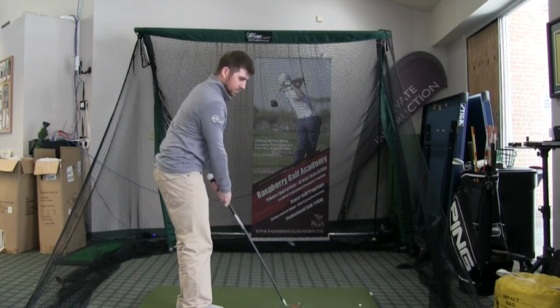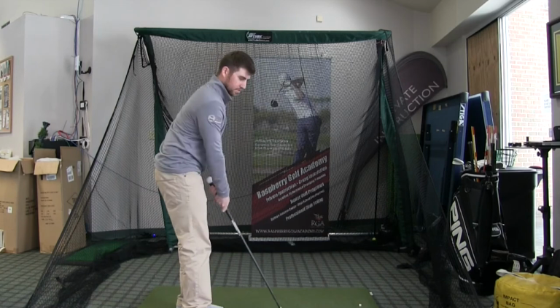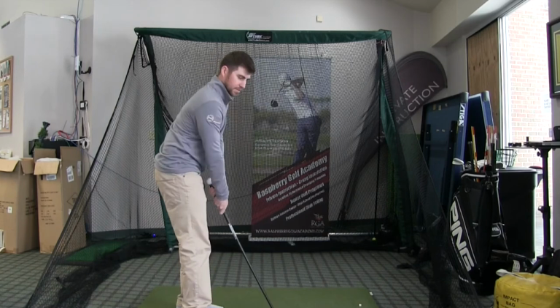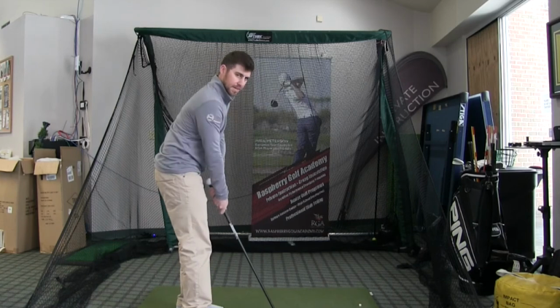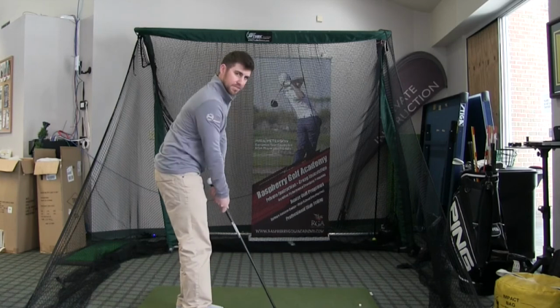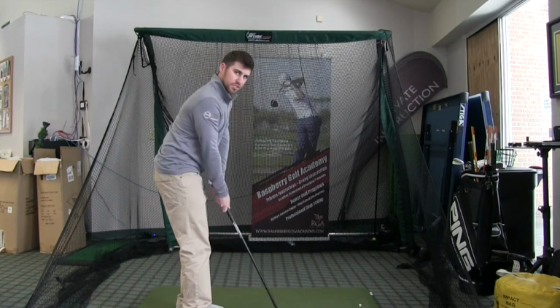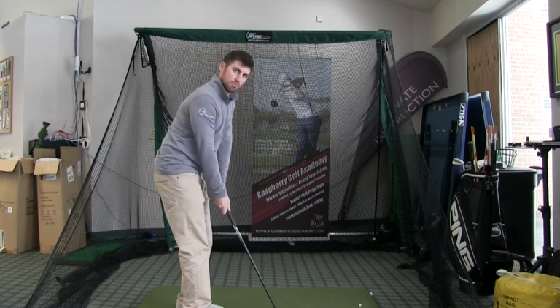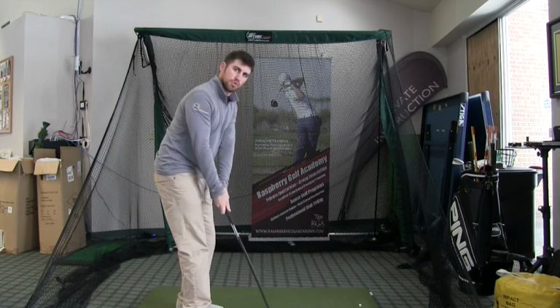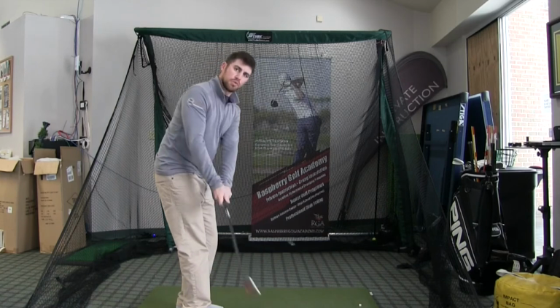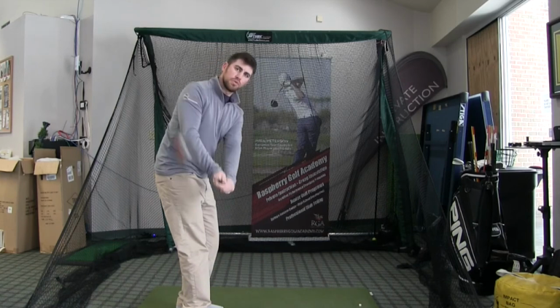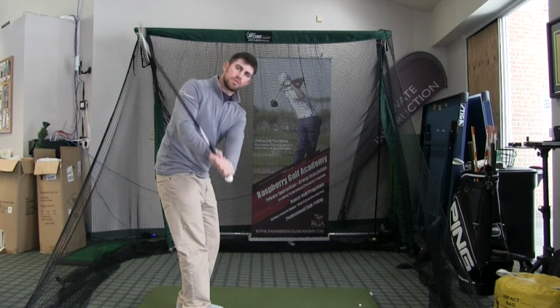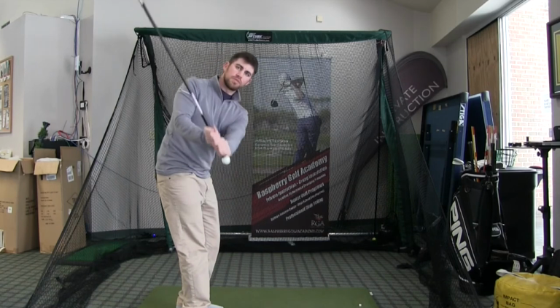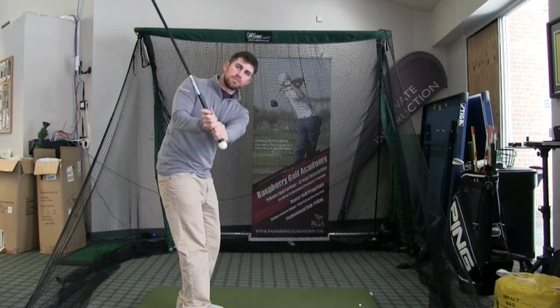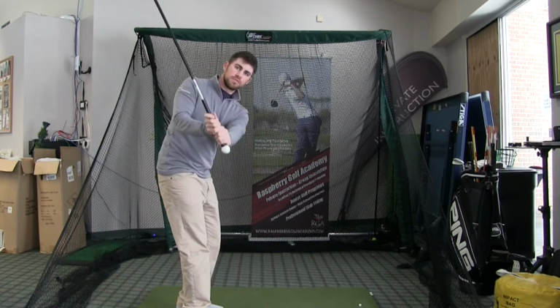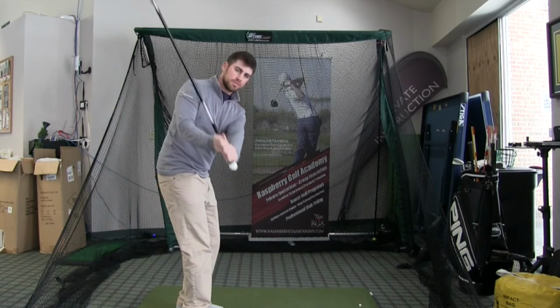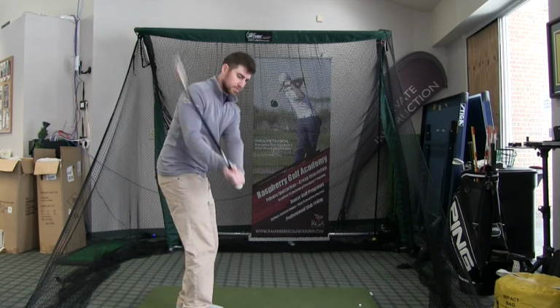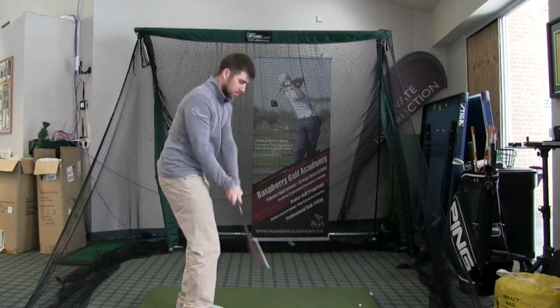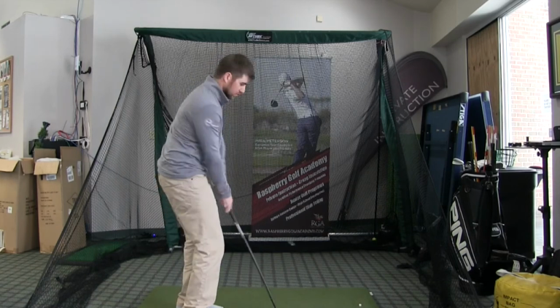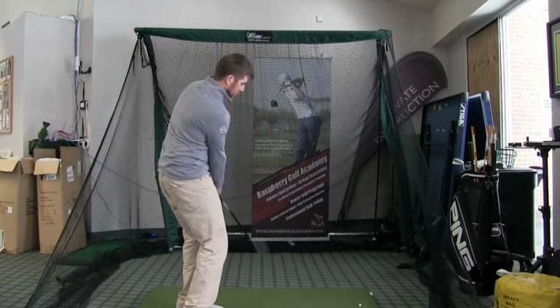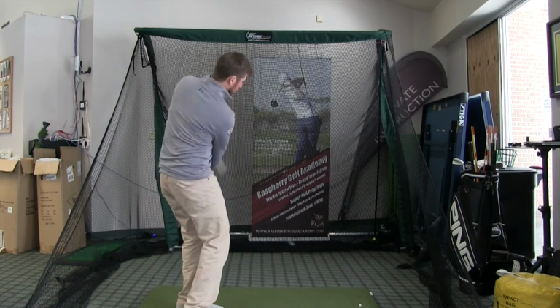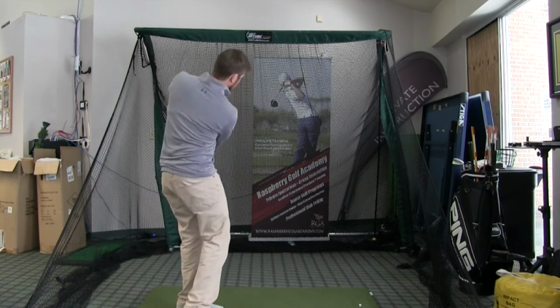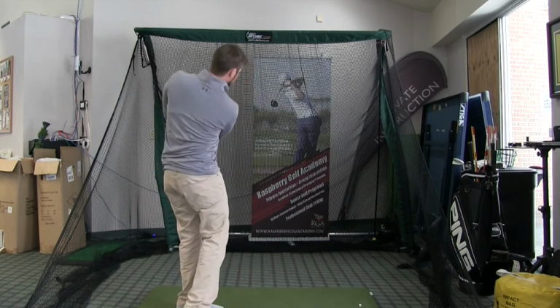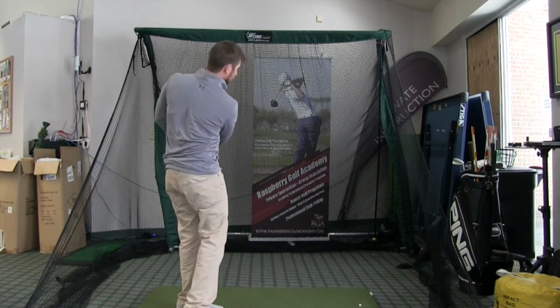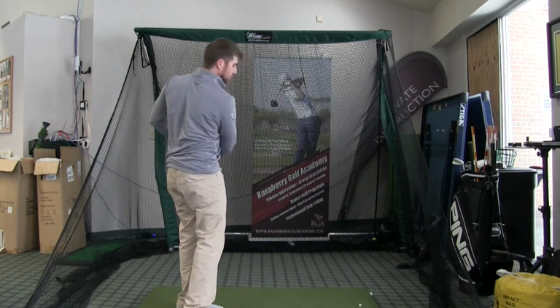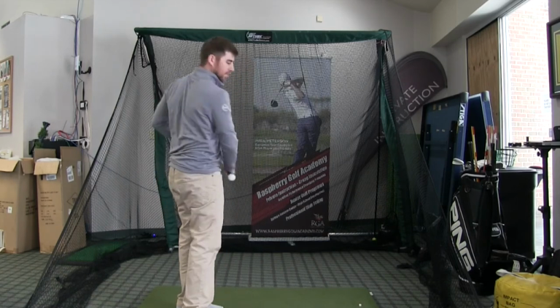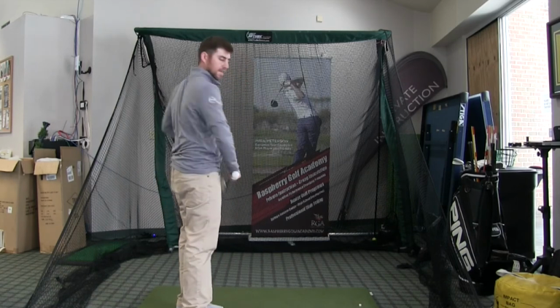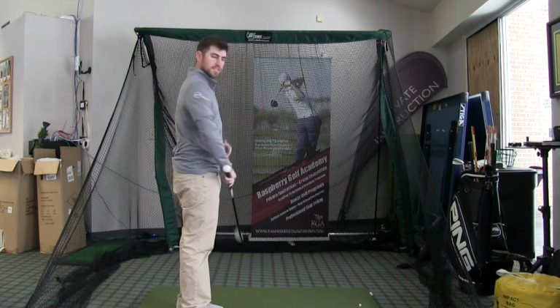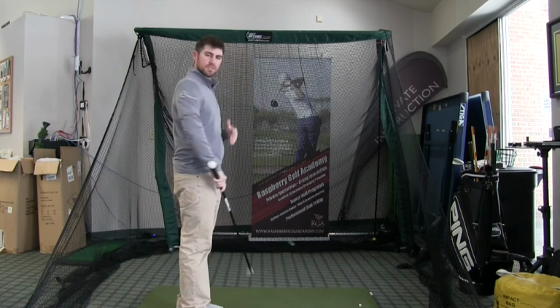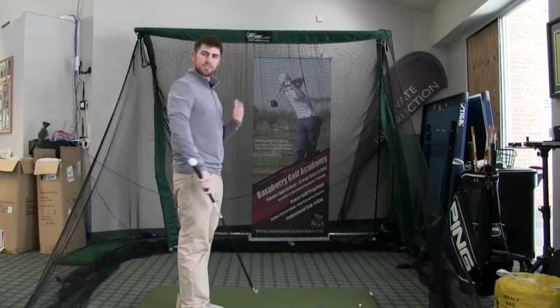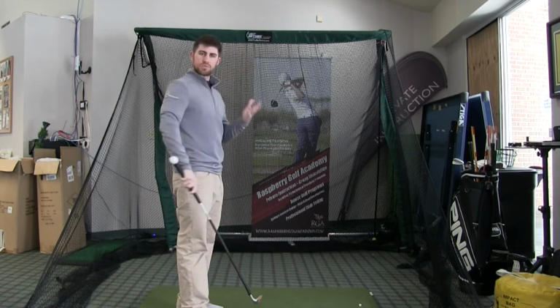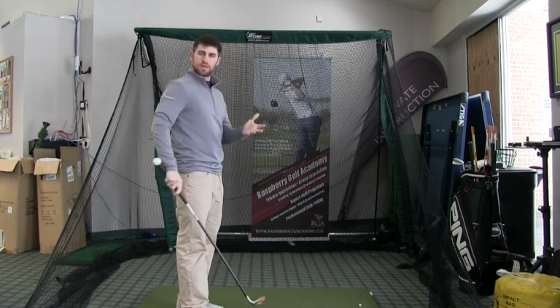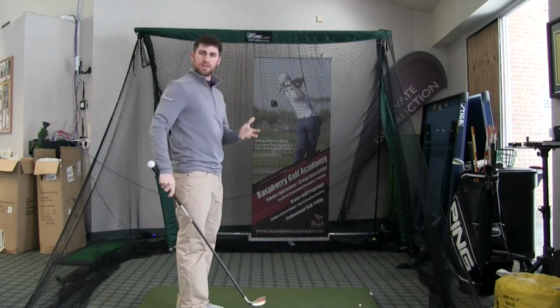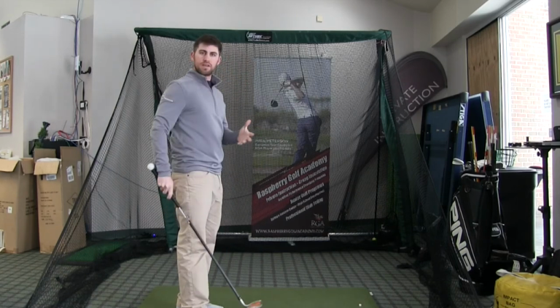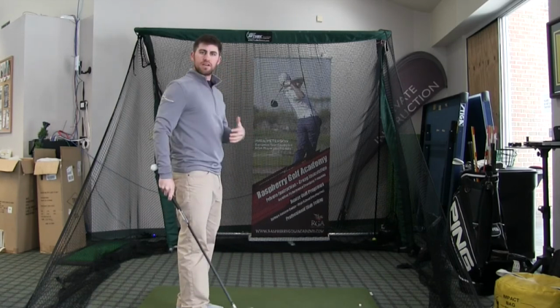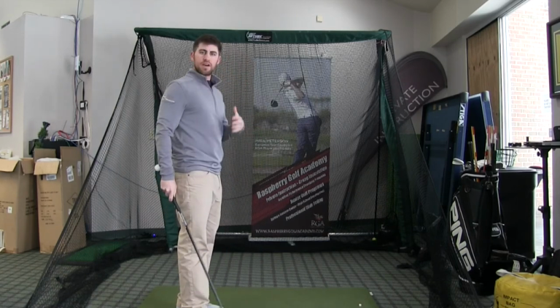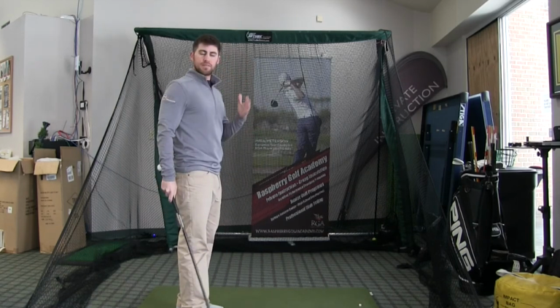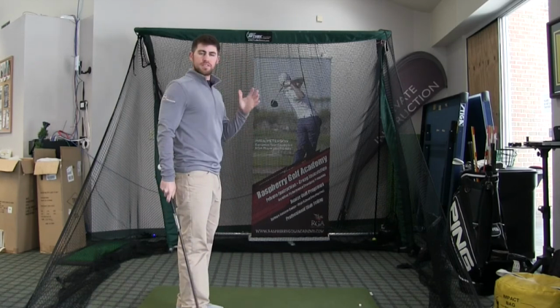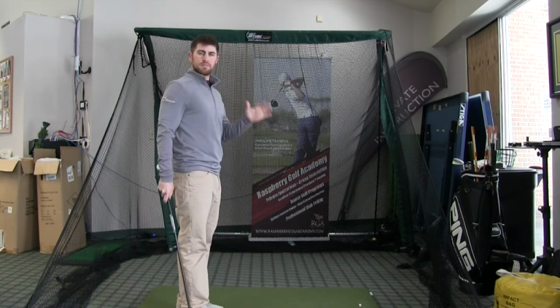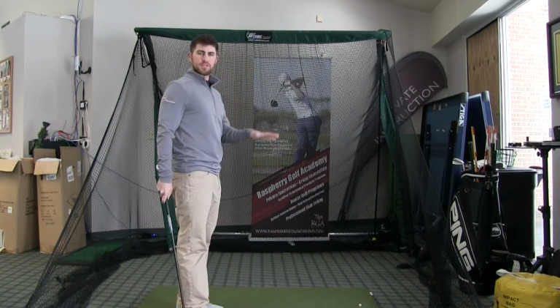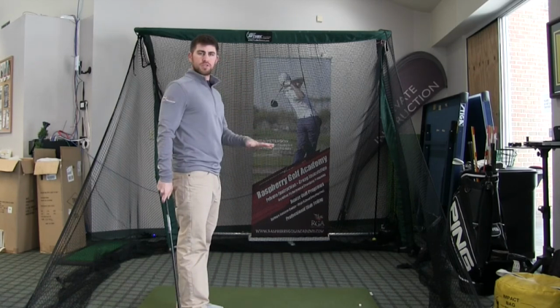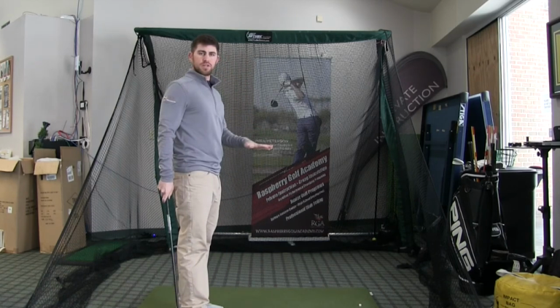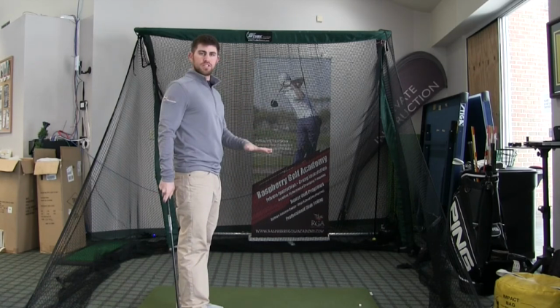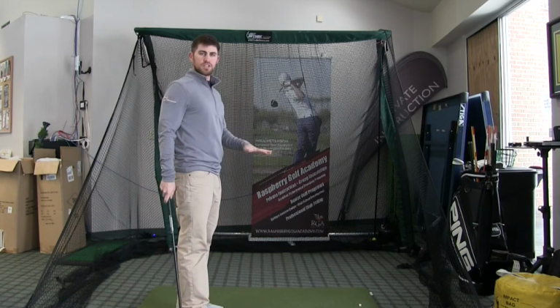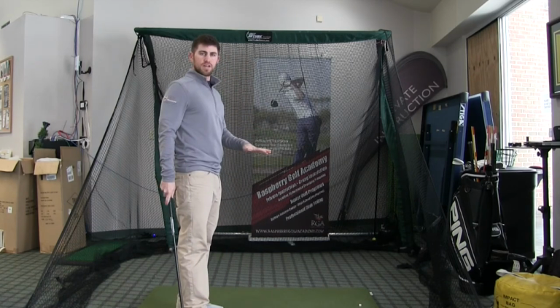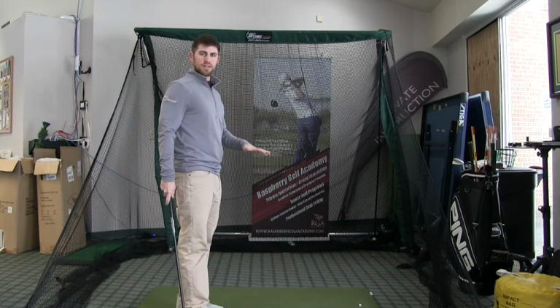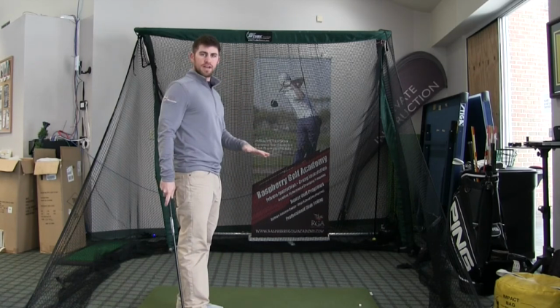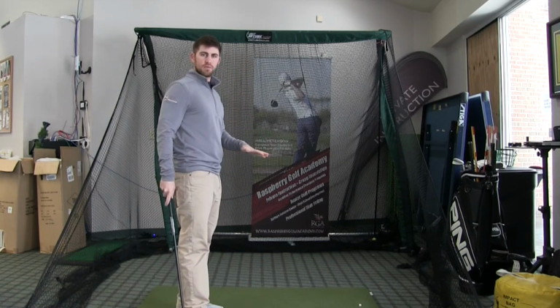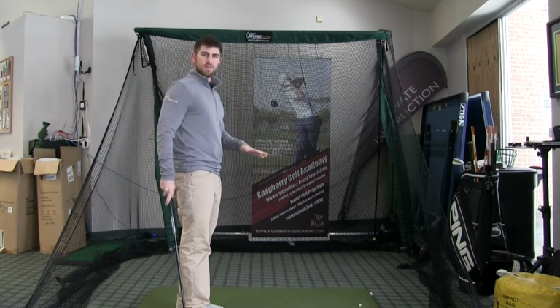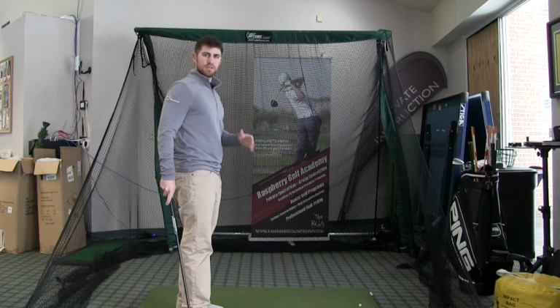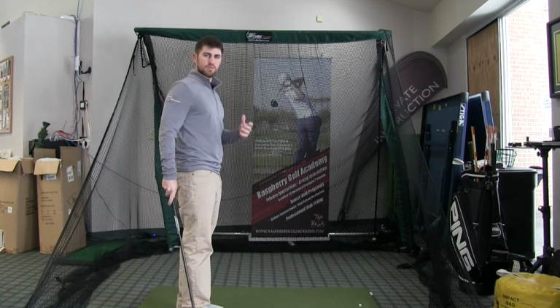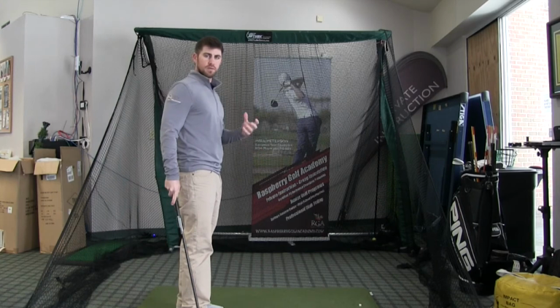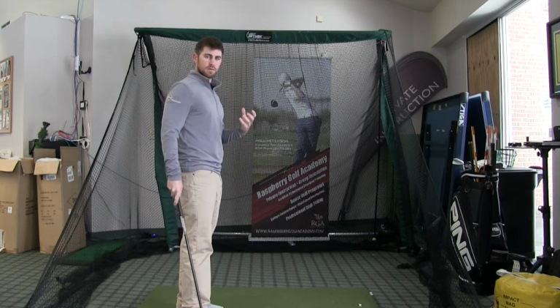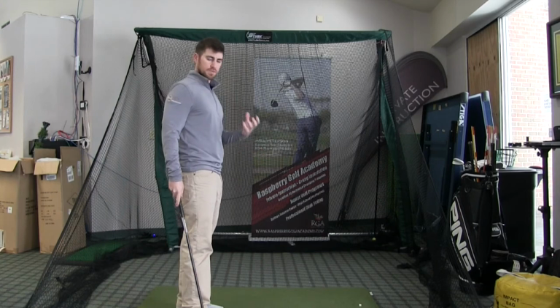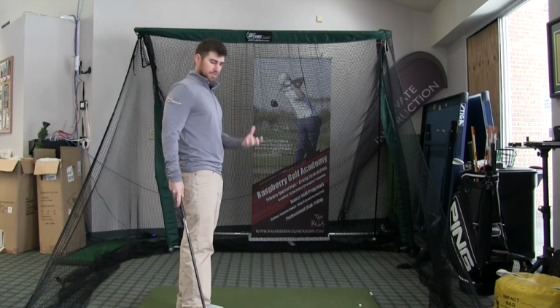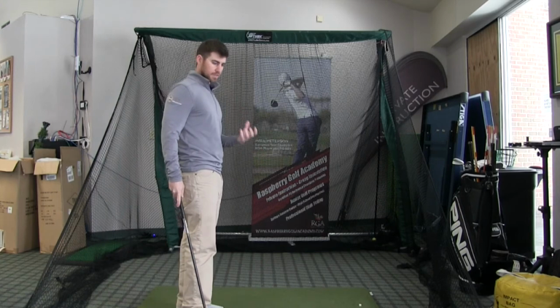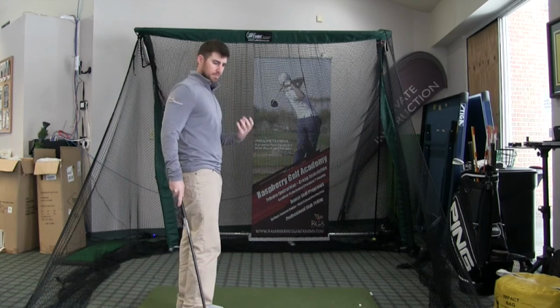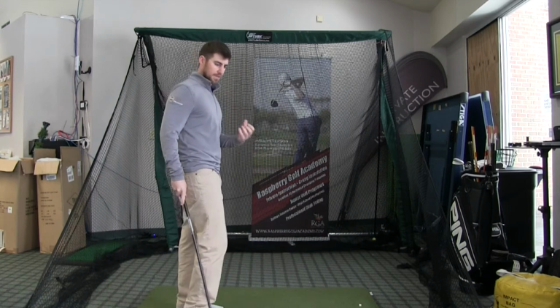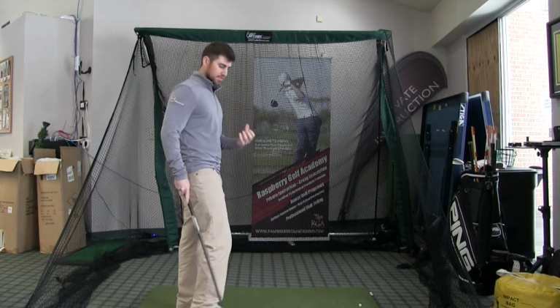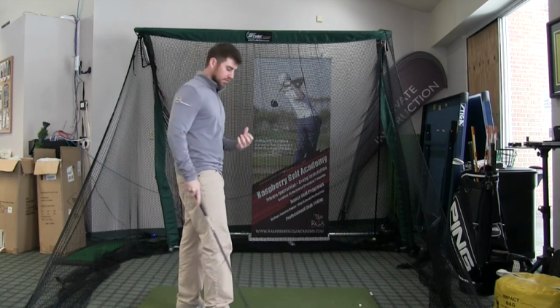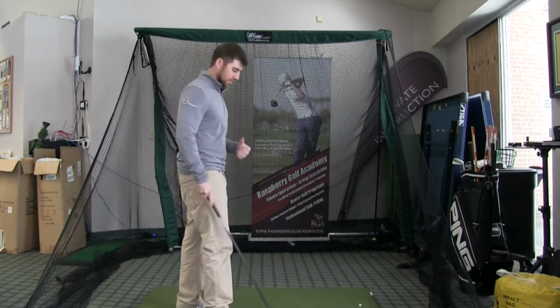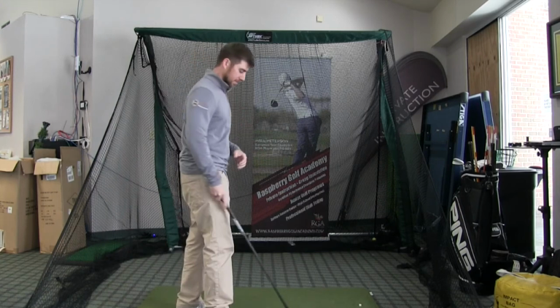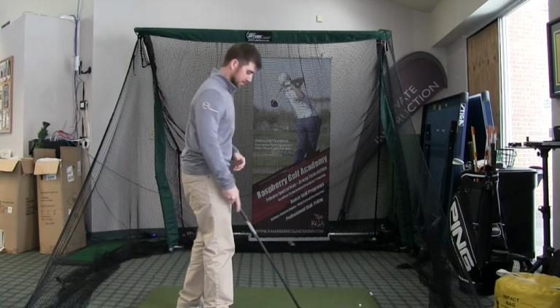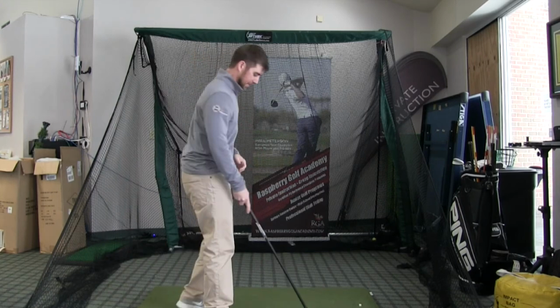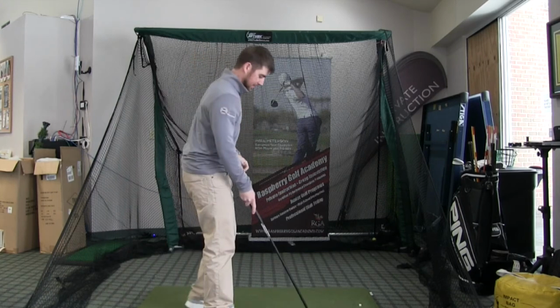See that? Smooth on both sides of the swing. I'm going to demonstrate a shot now, and you'll be able to see I'll make solid contact.